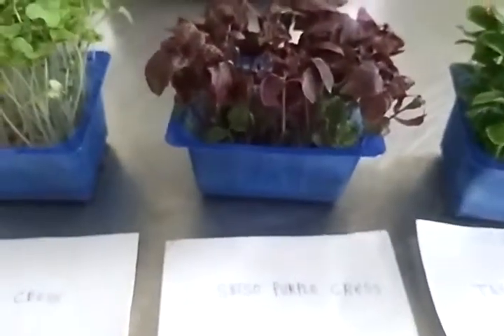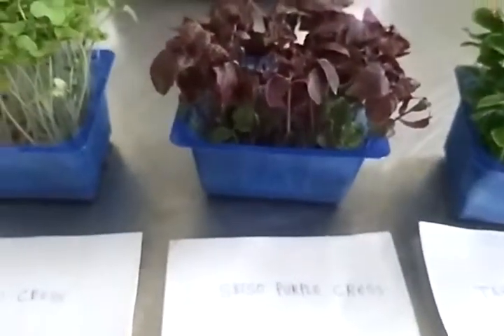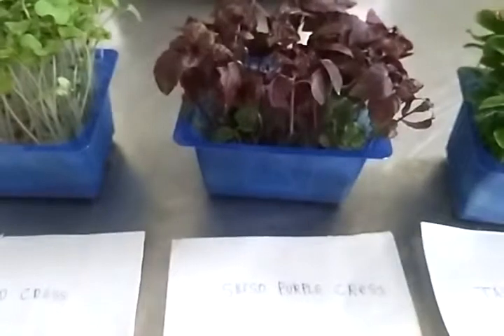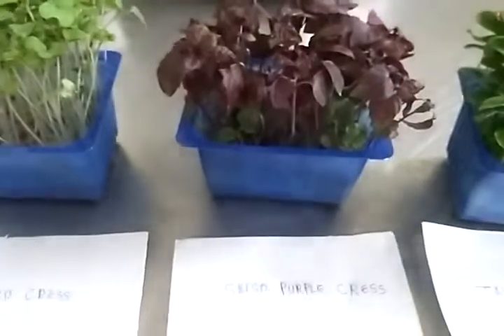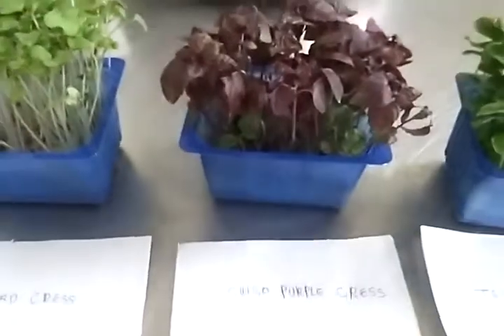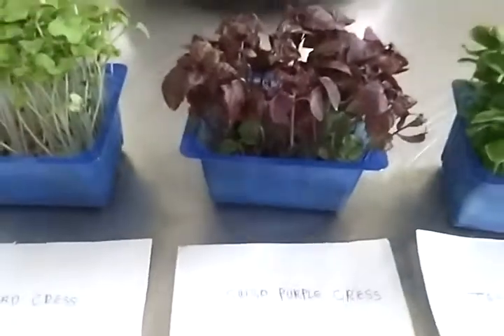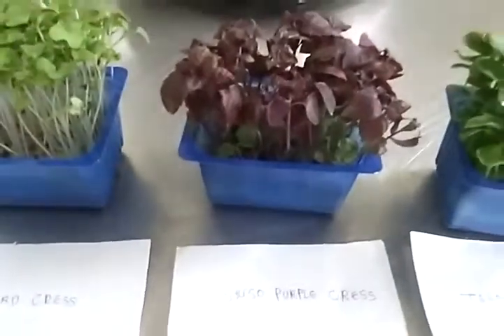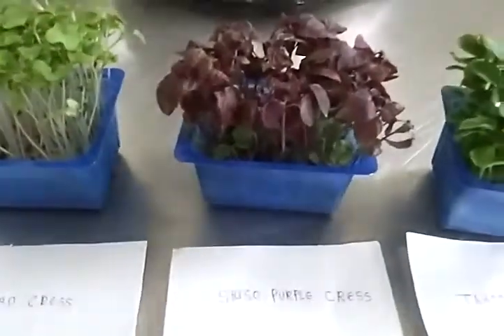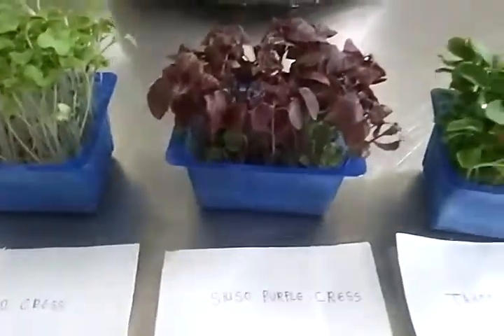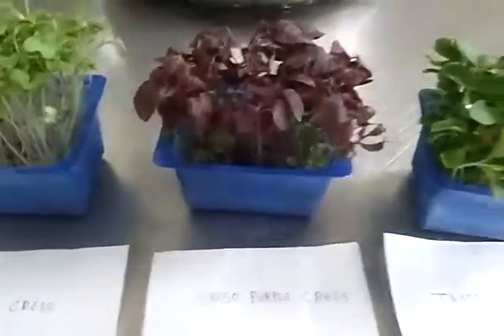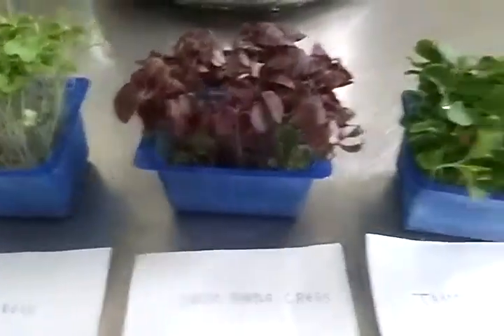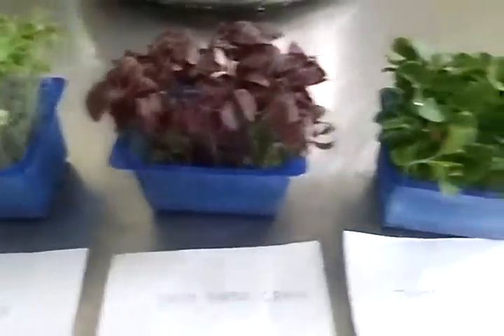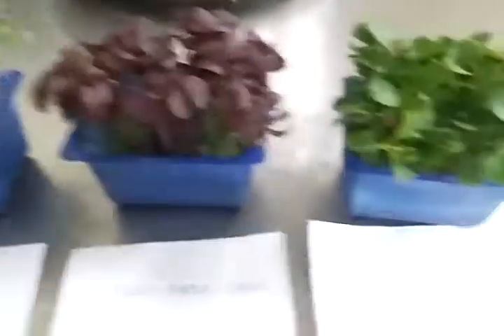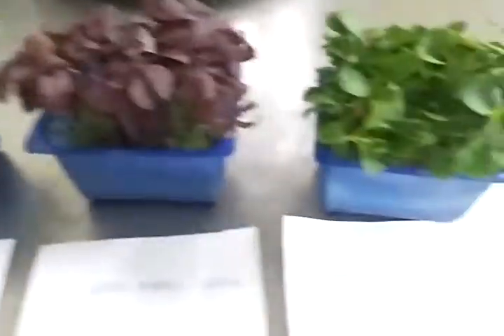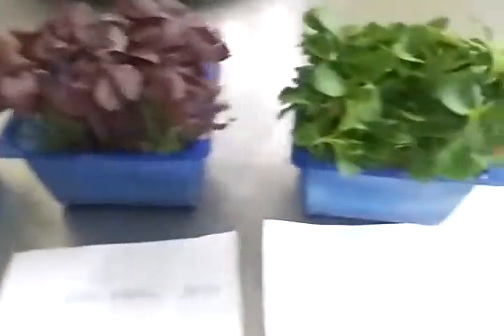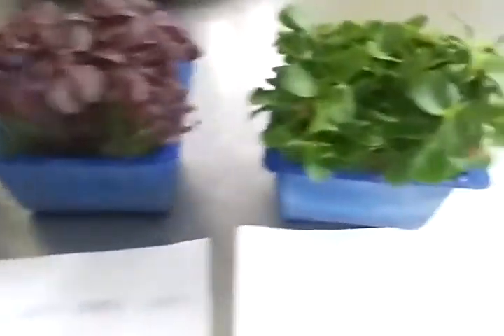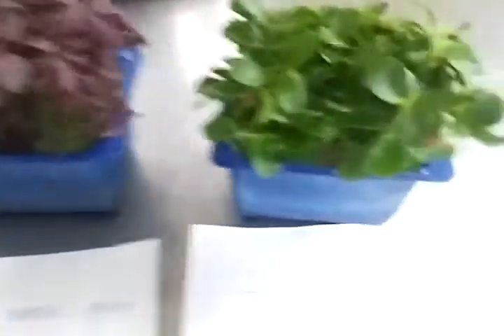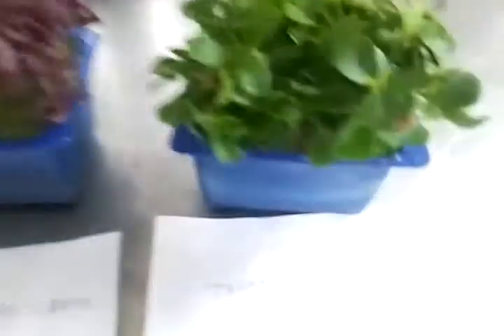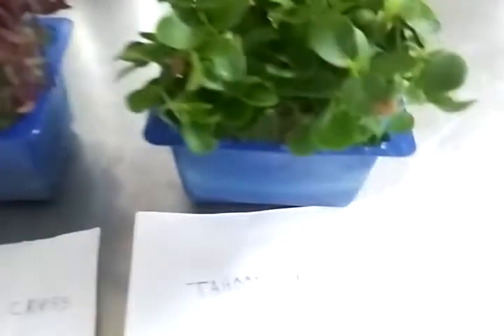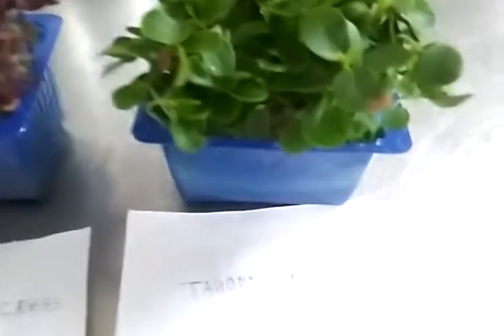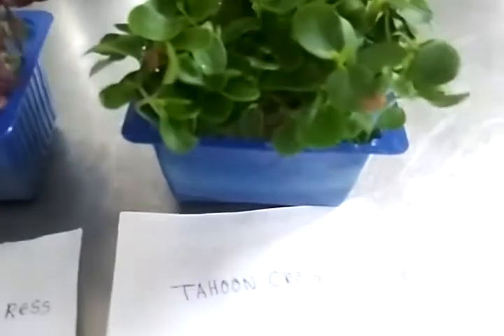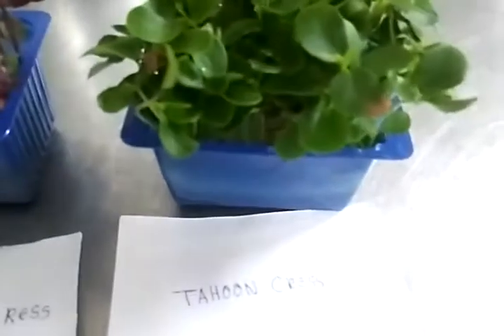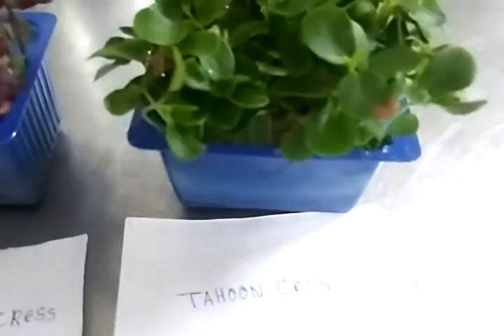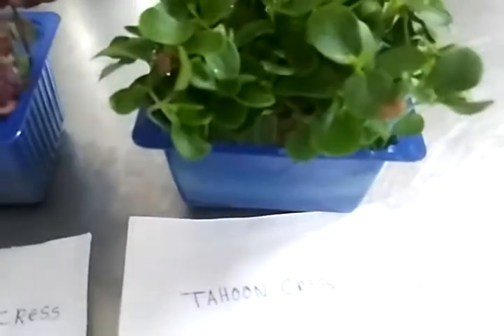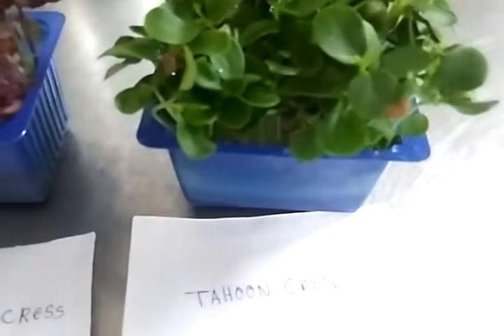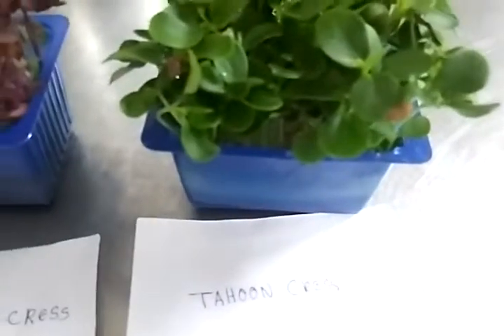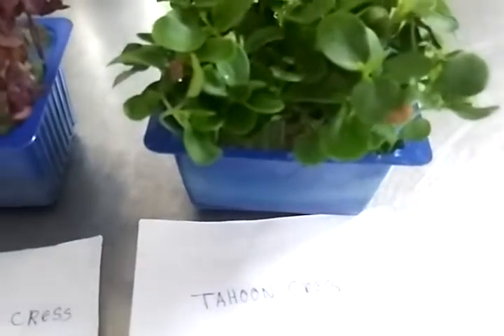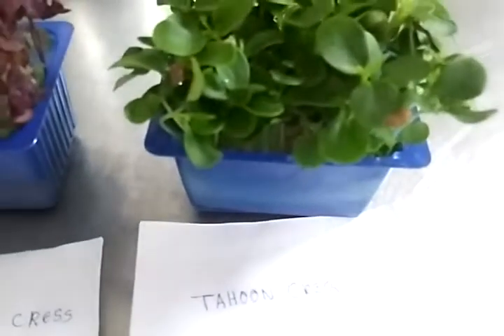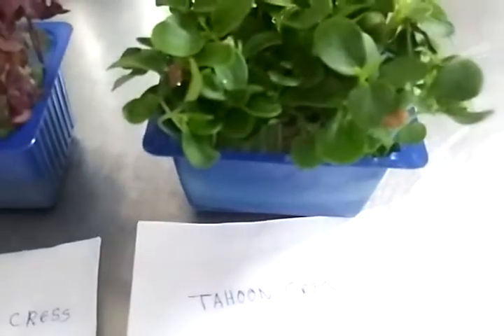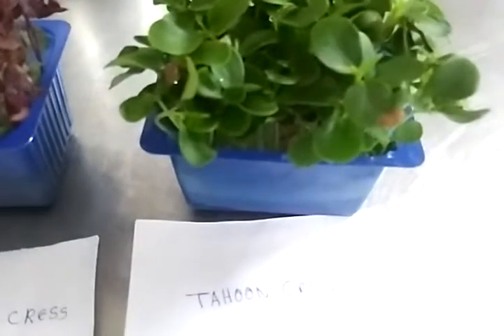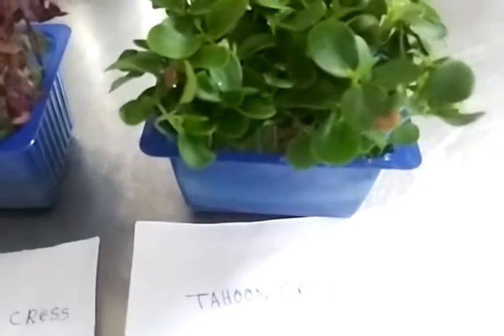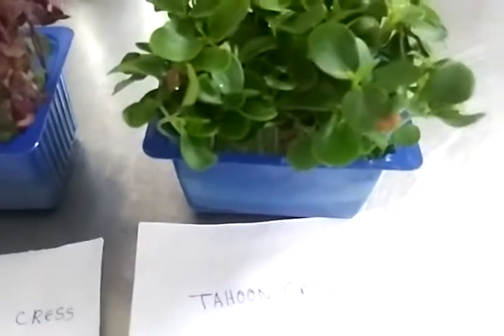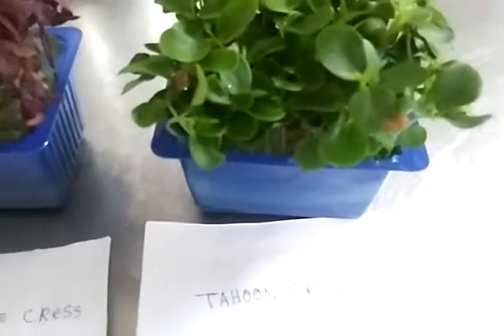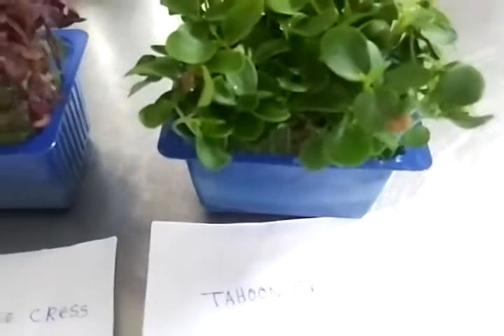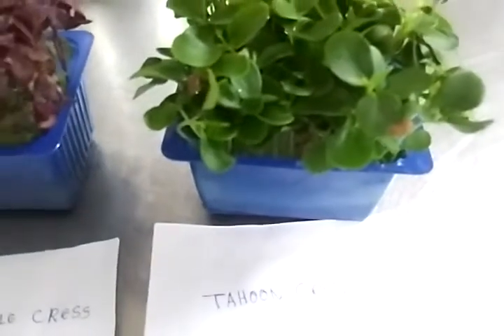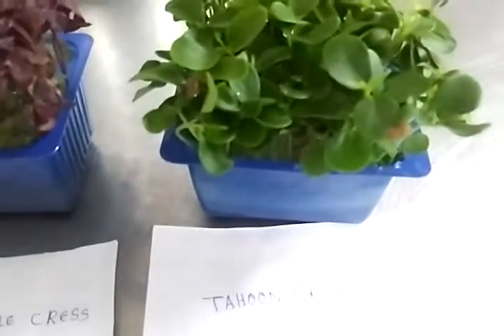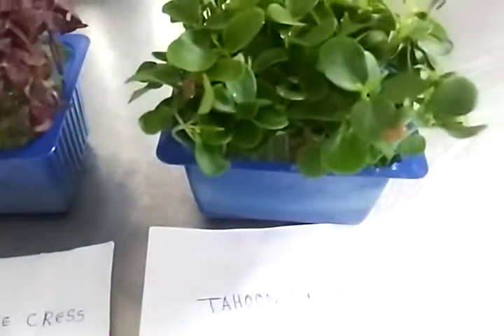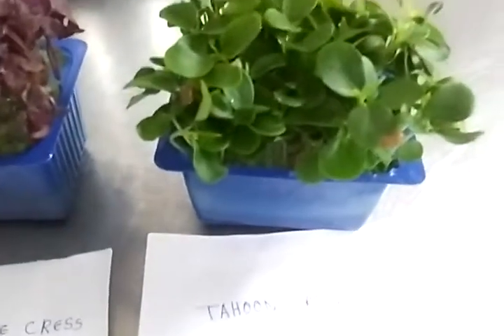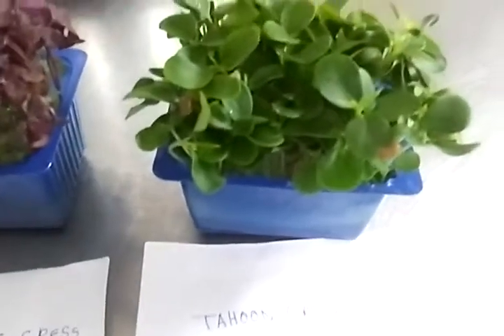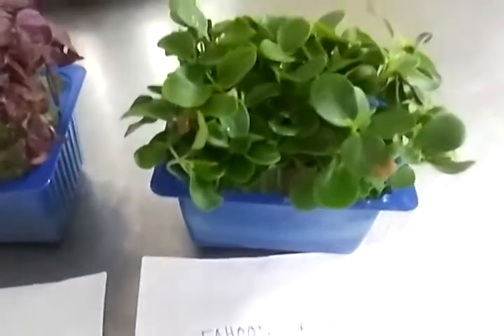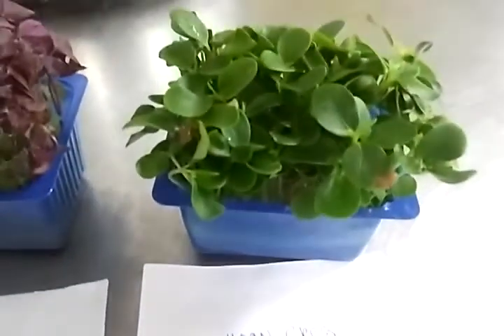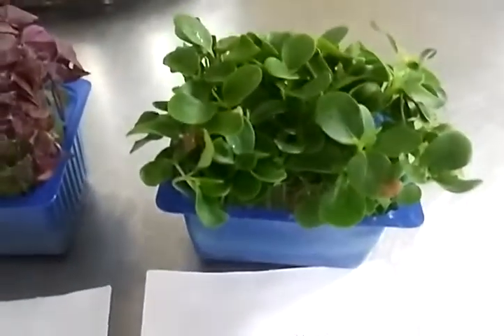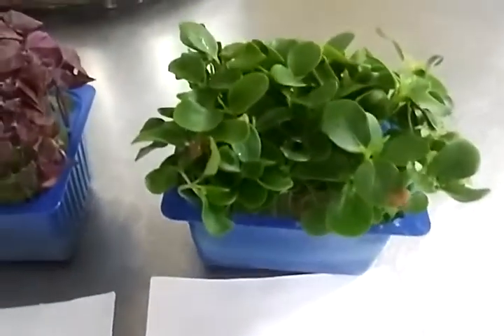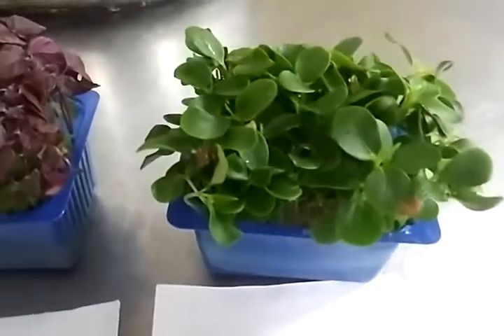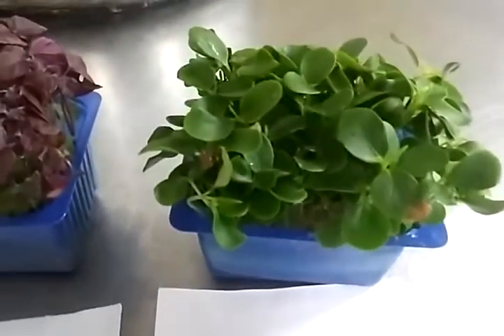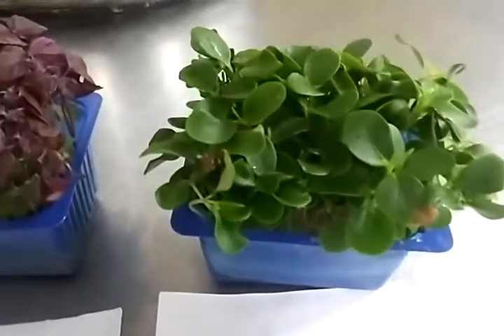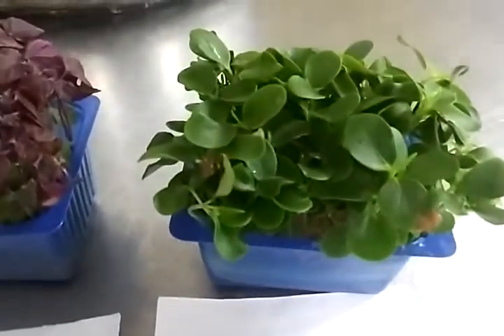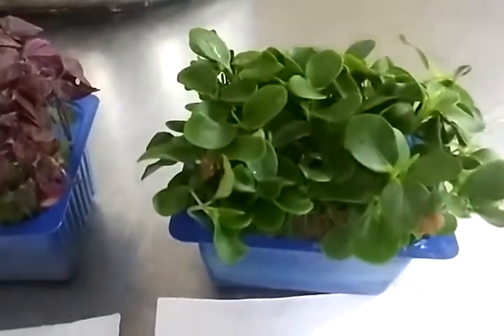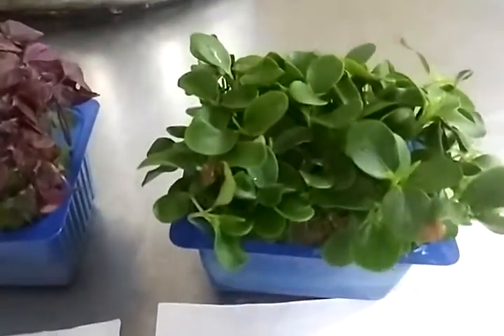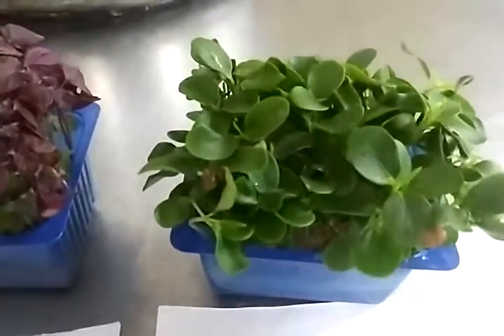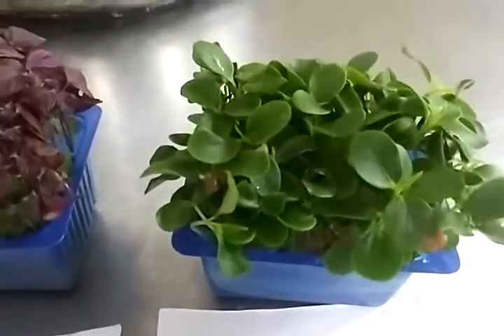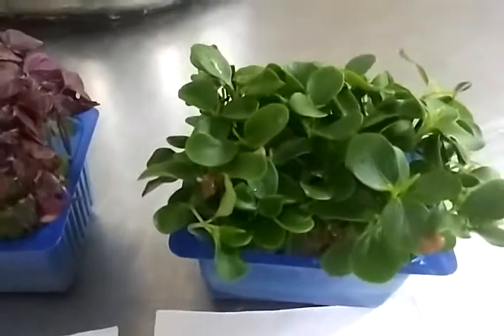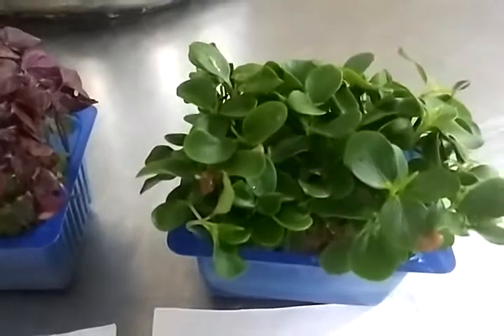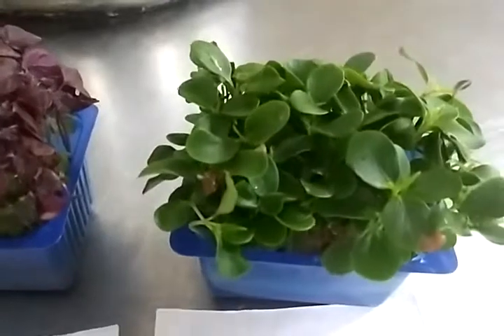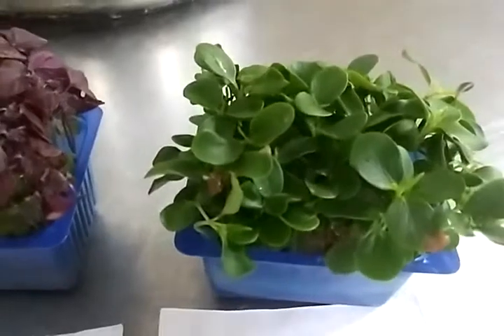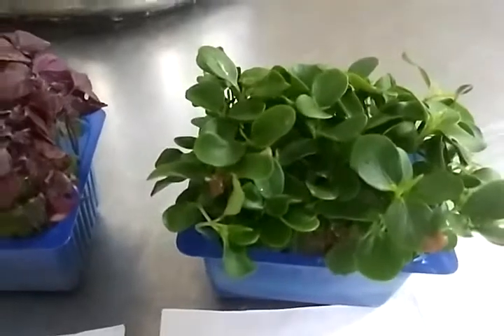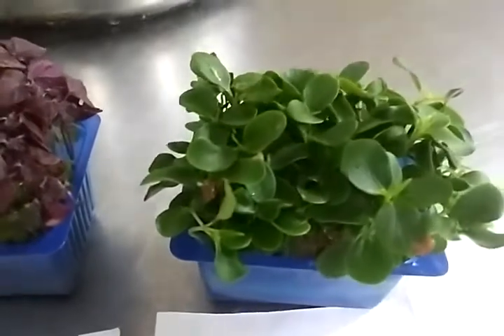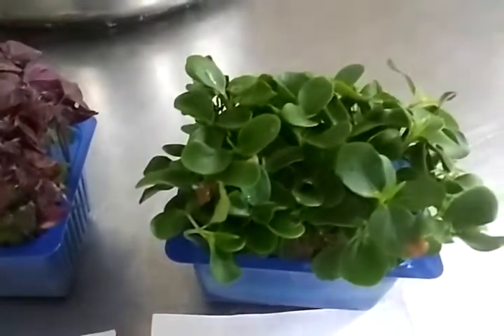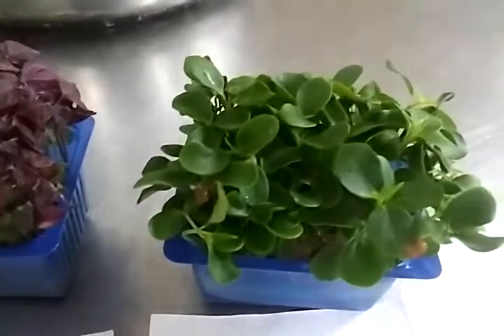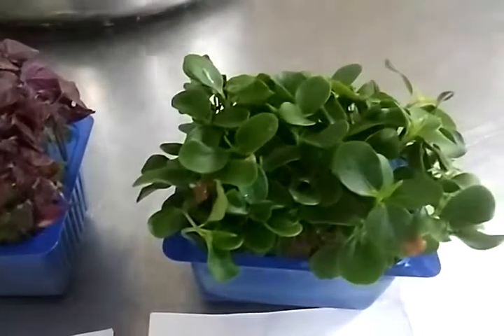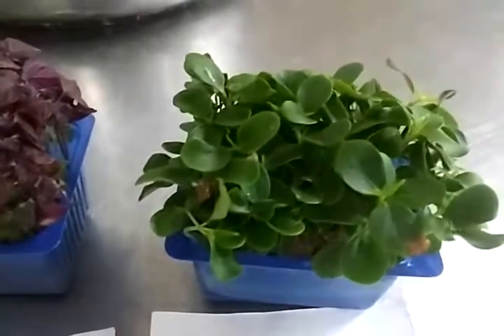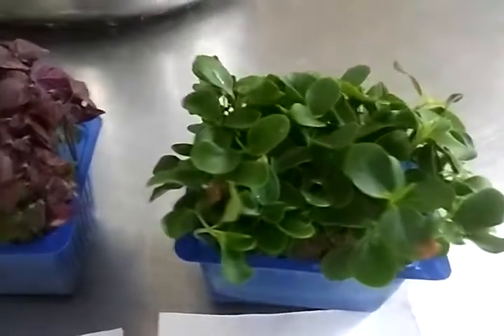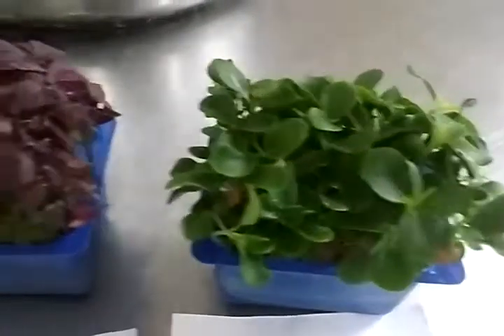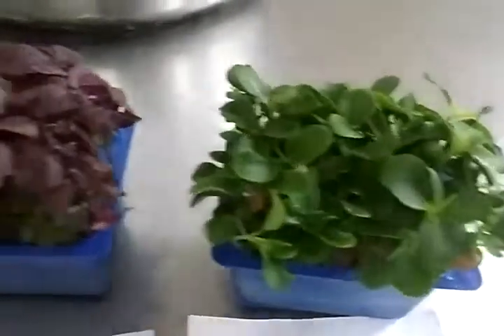And the top one is the cross. Thanks for watching.